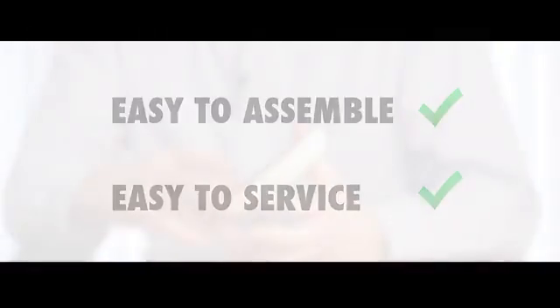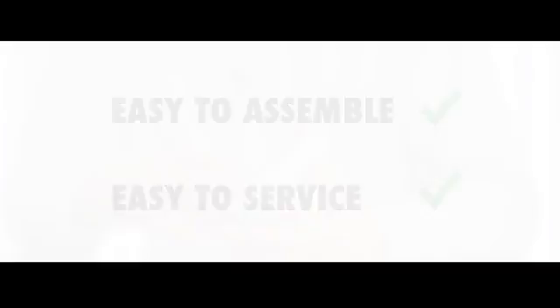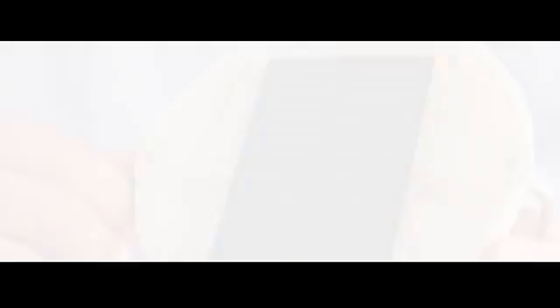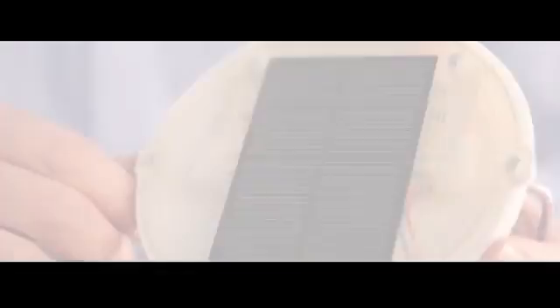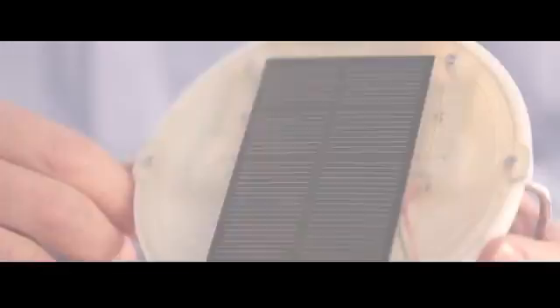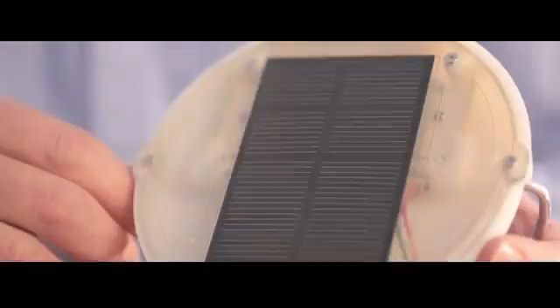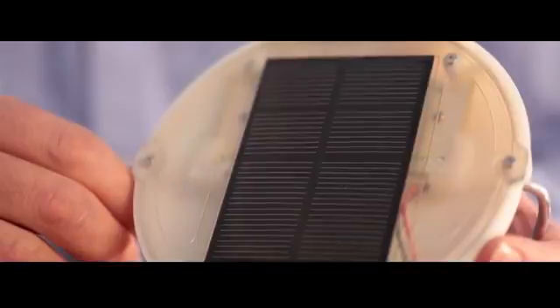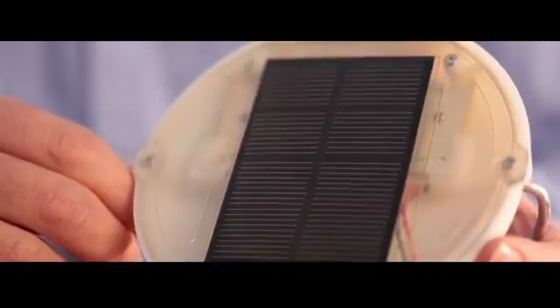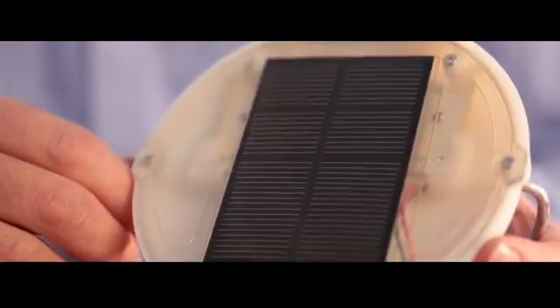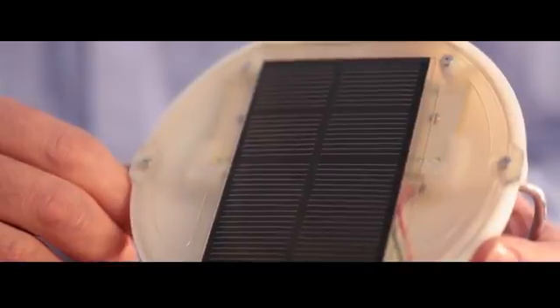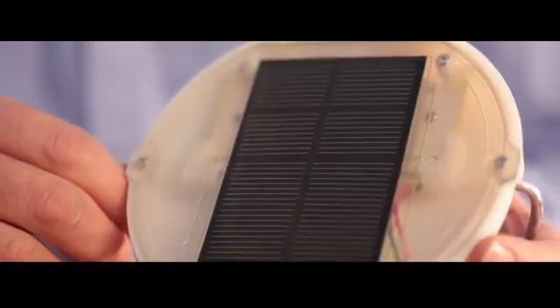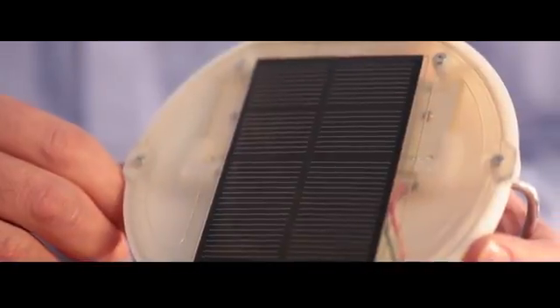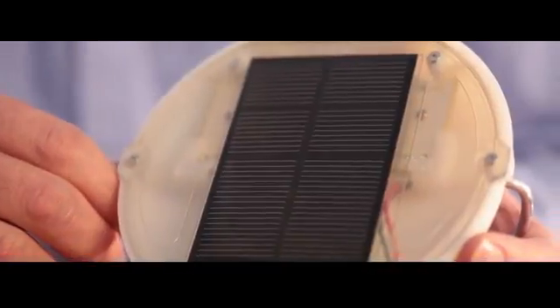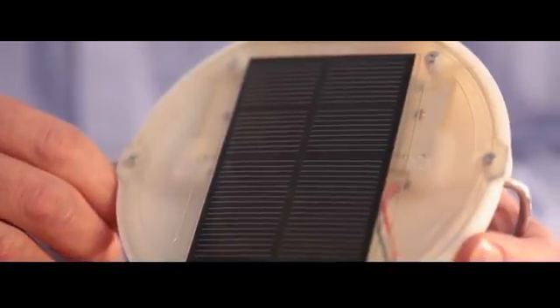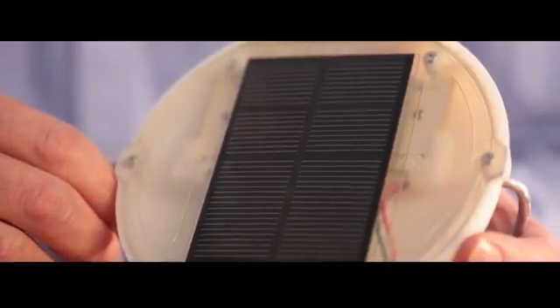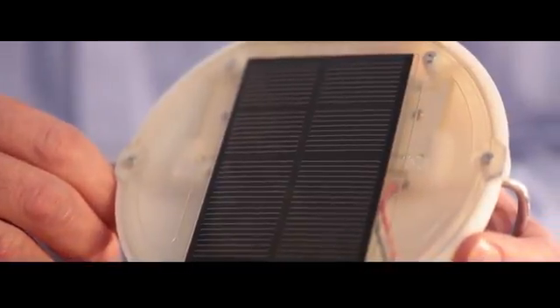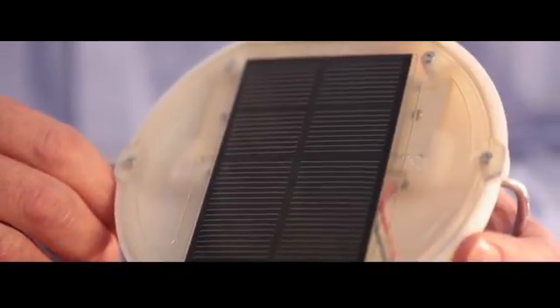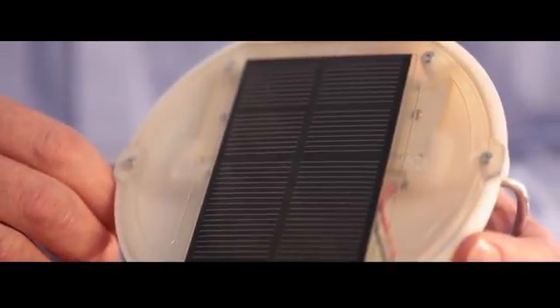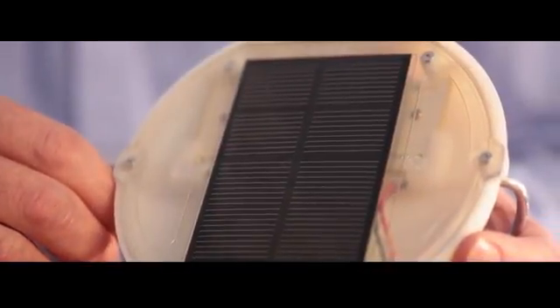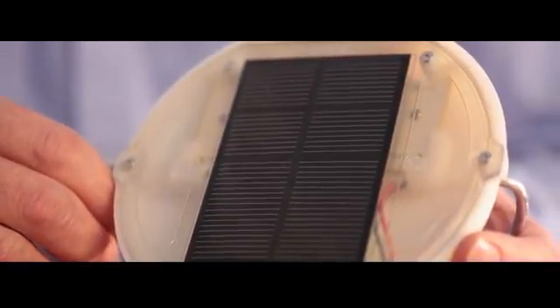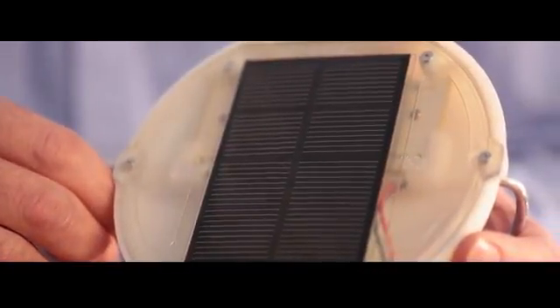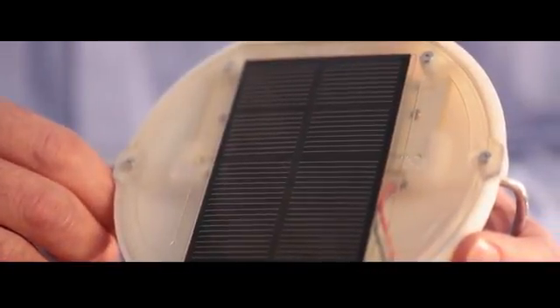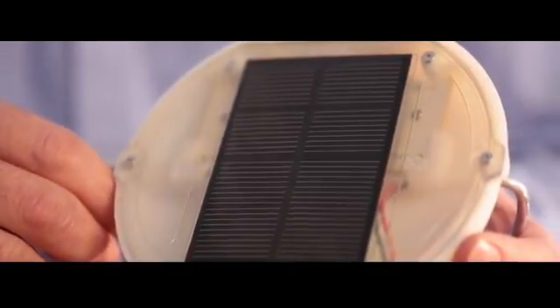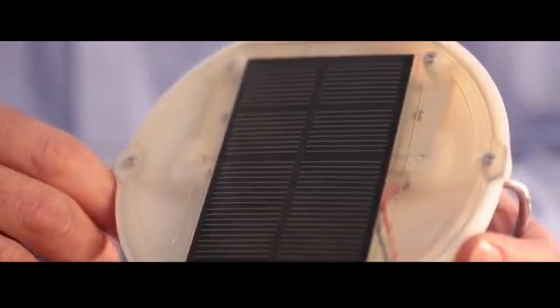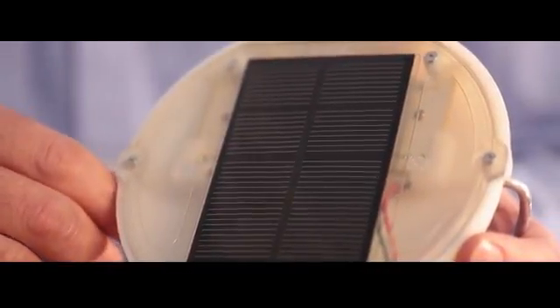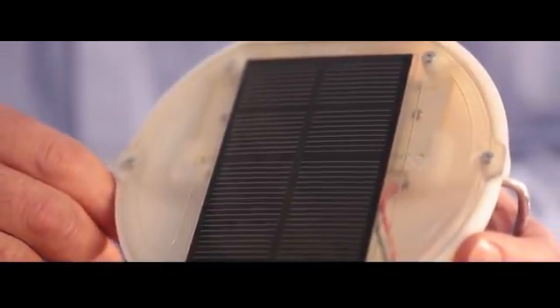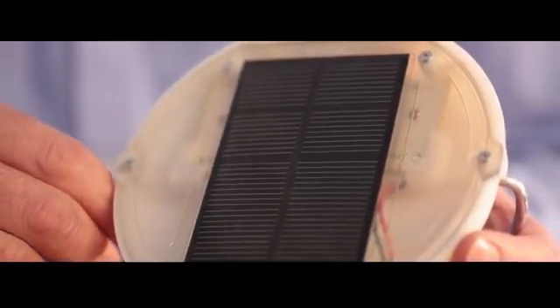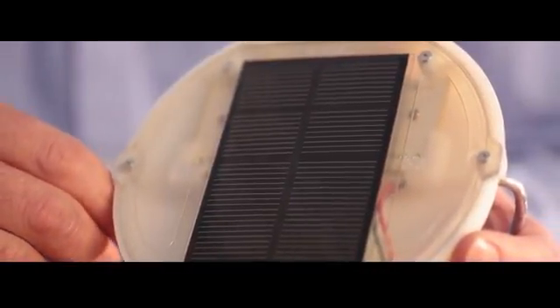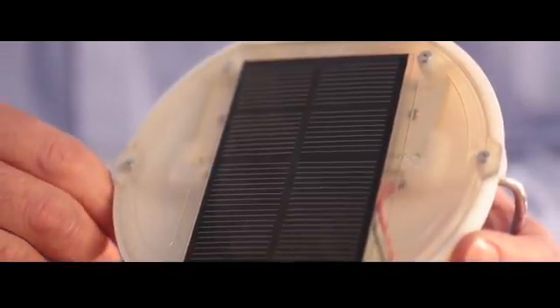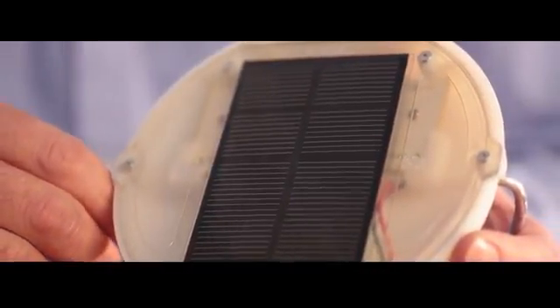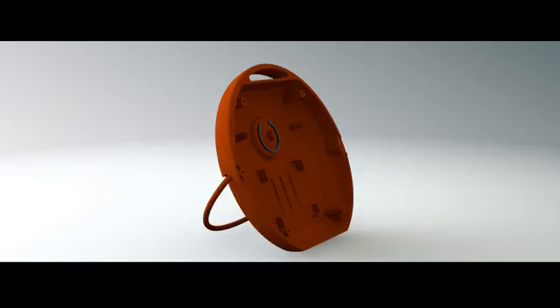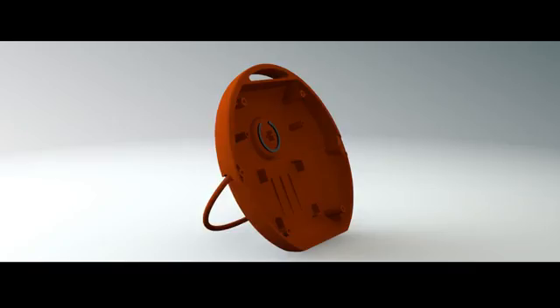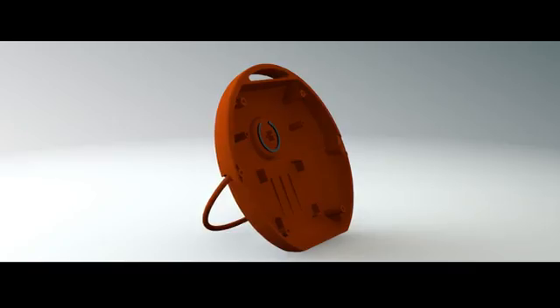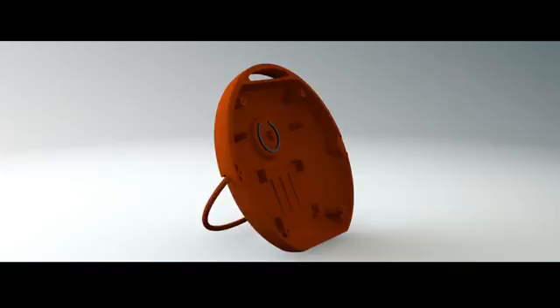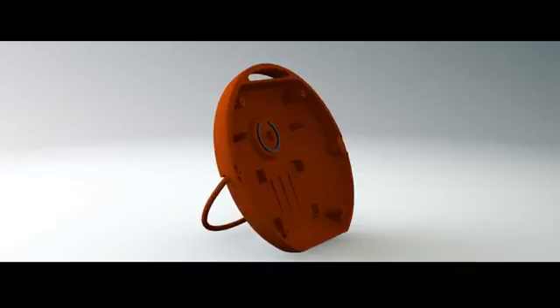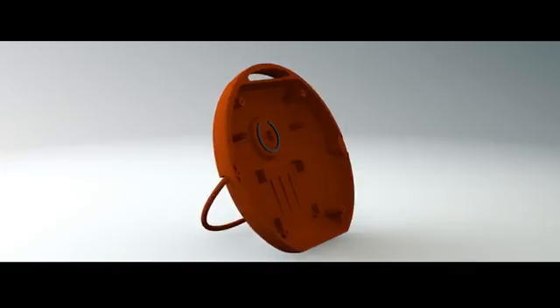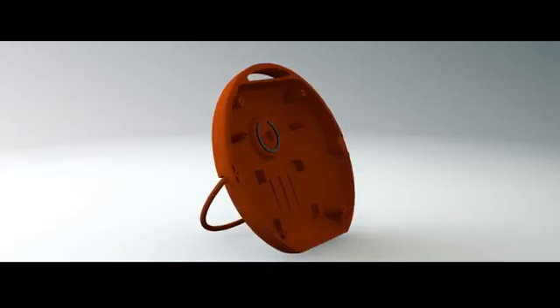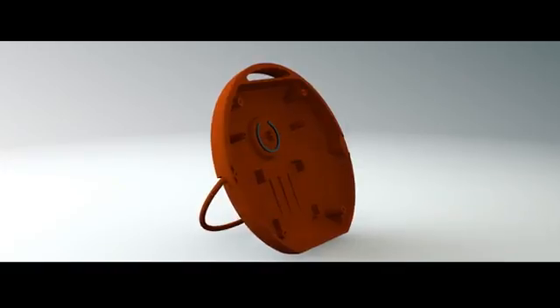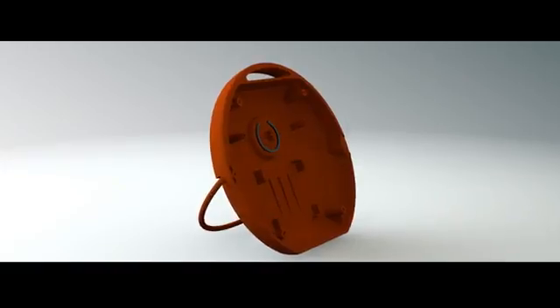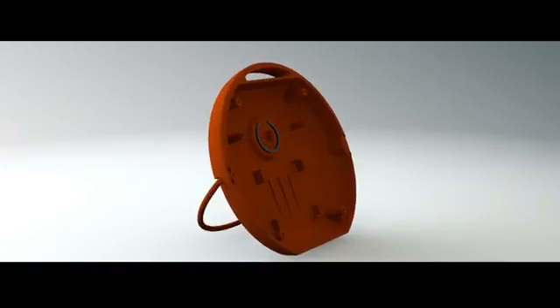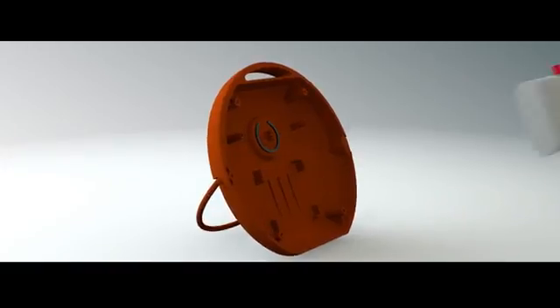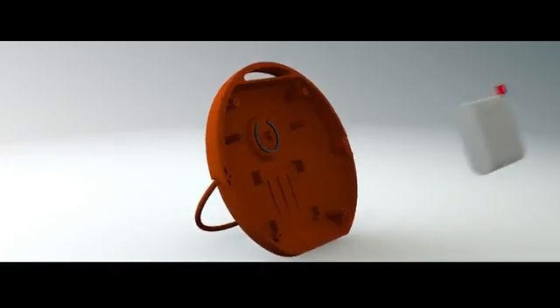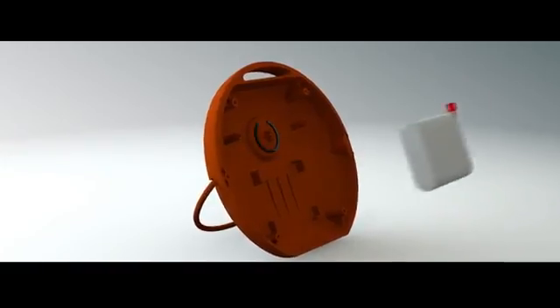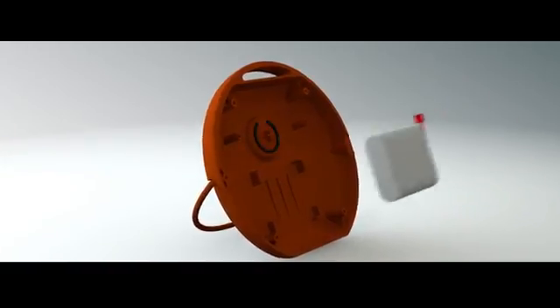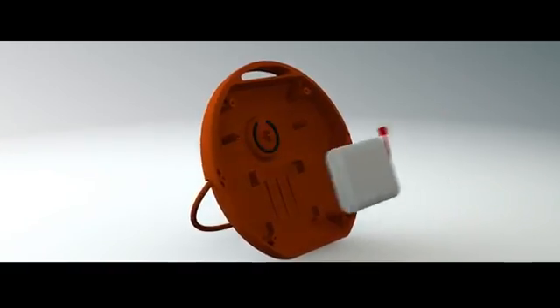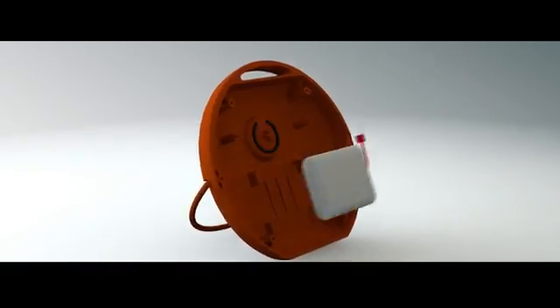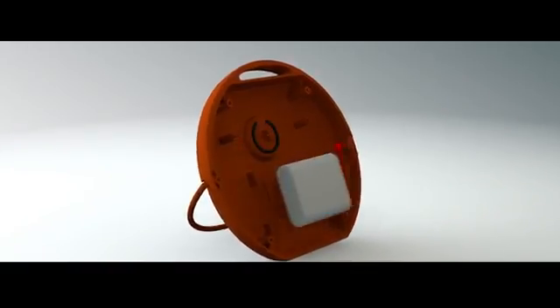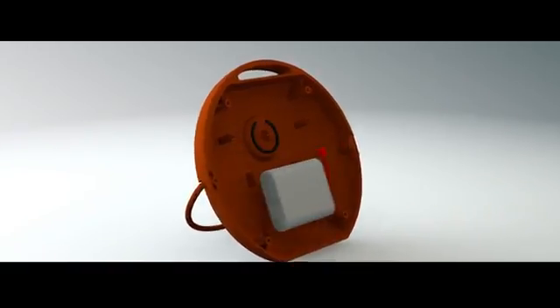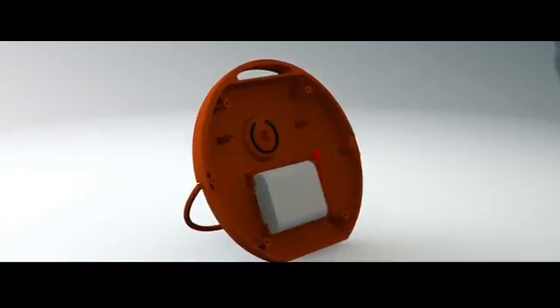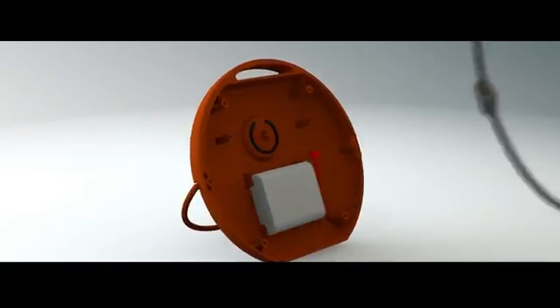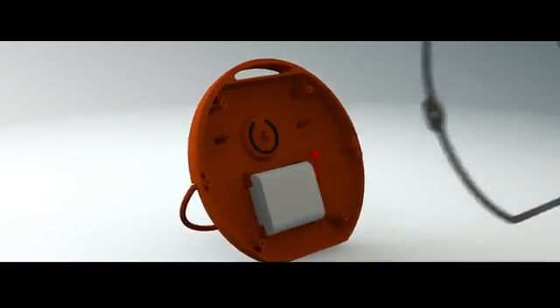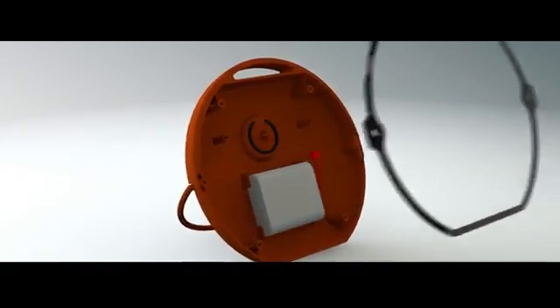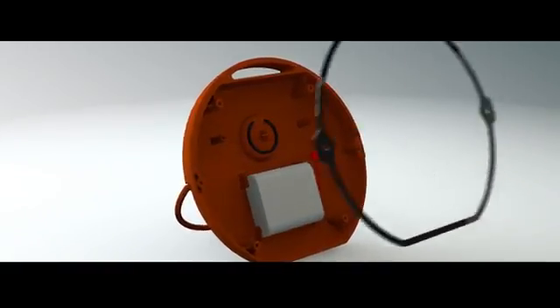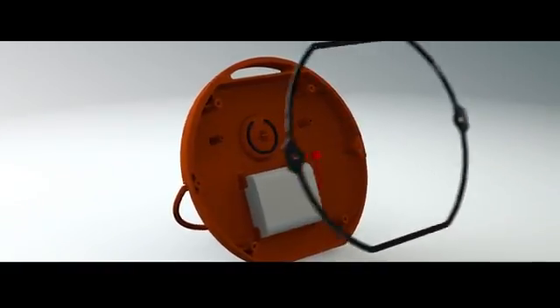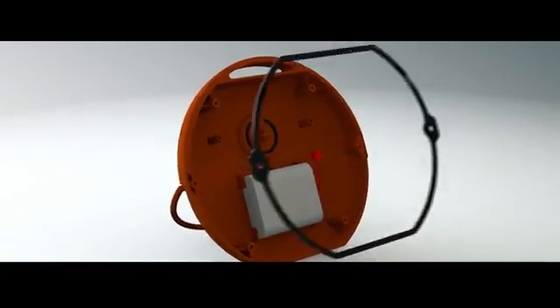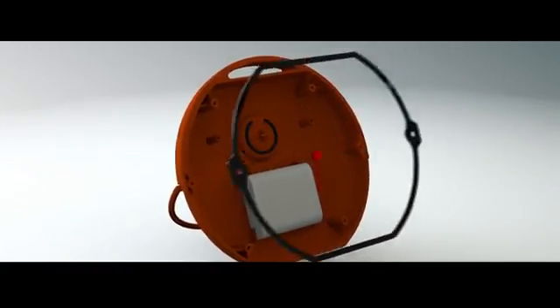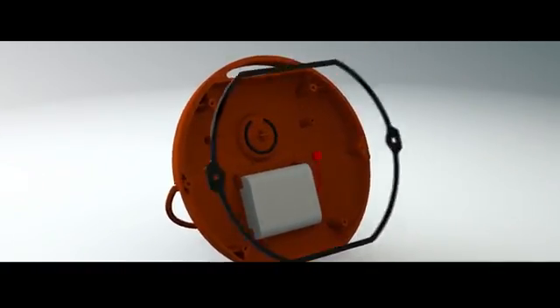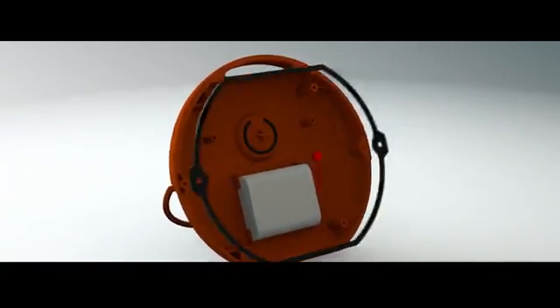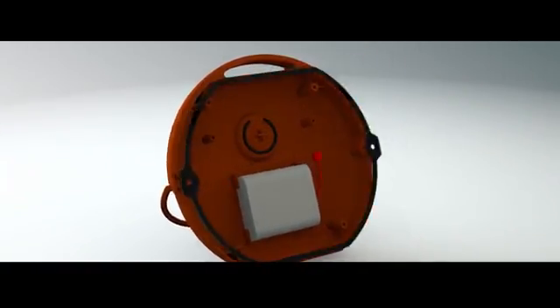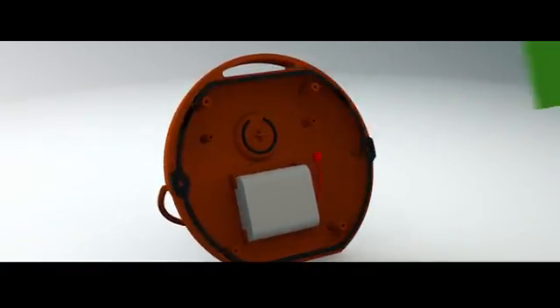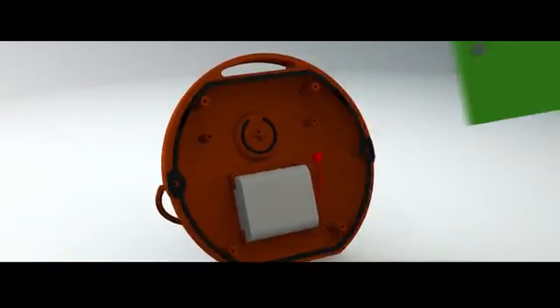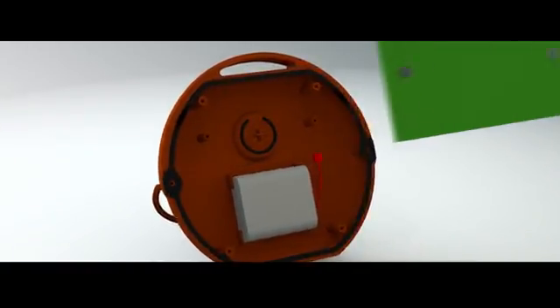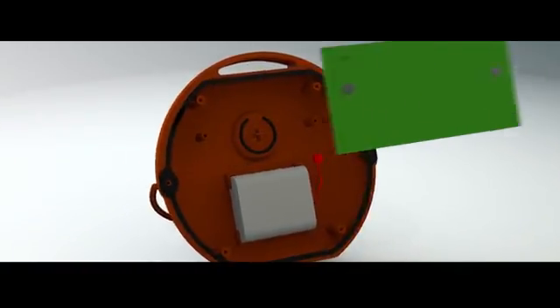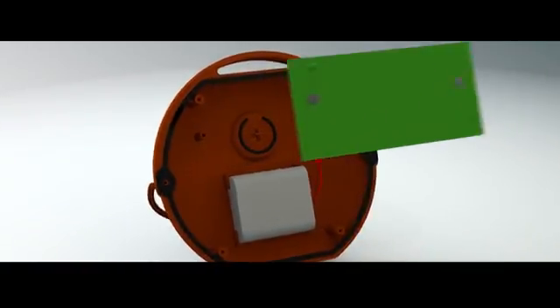The Moesi Lite comes with a one-year guarantee, so if any of the components do need replacing, we can do that very easily locally.